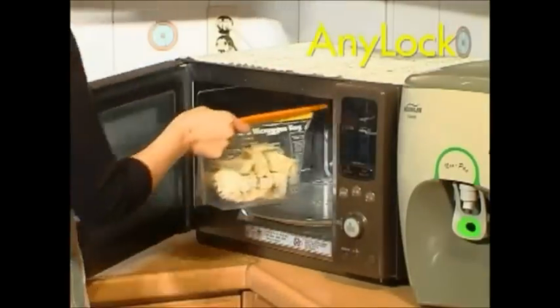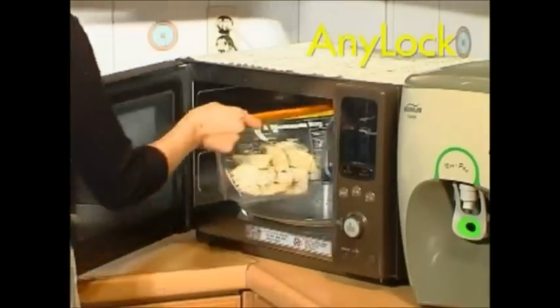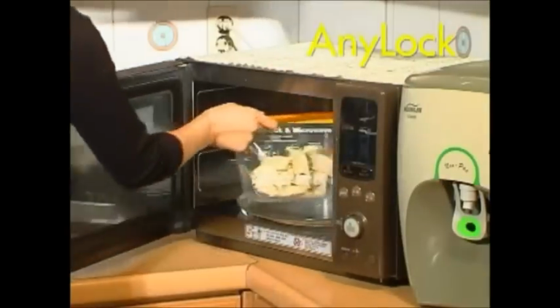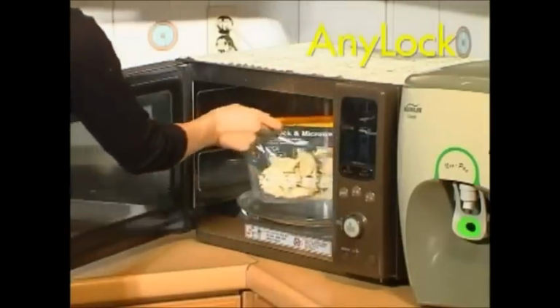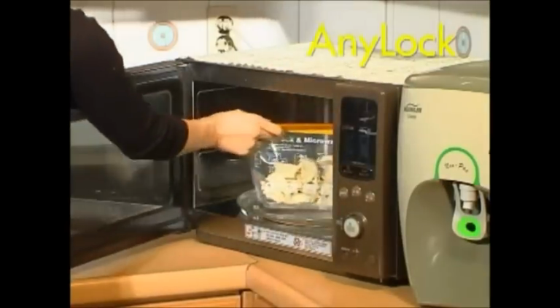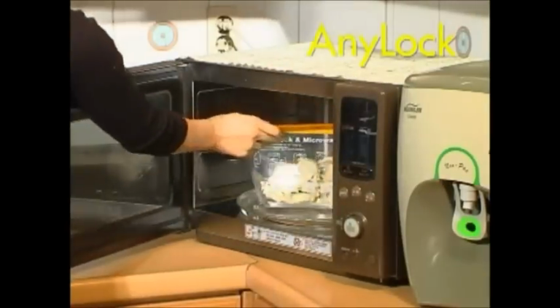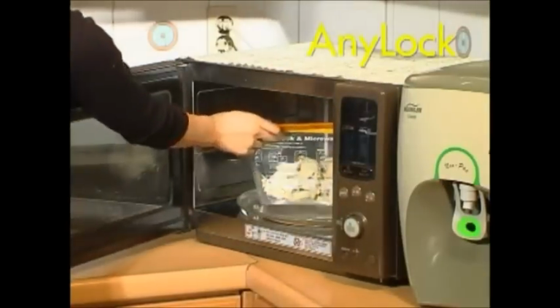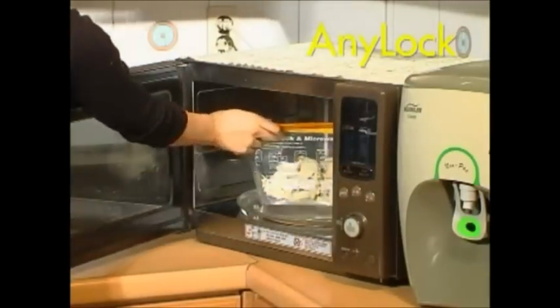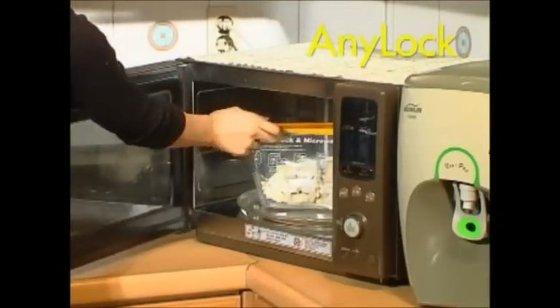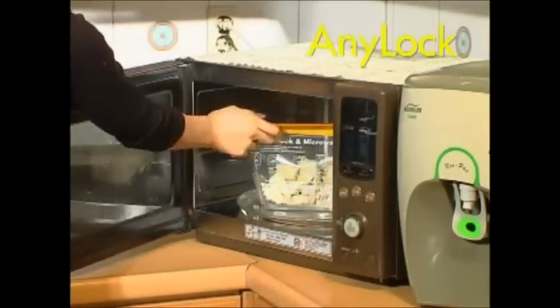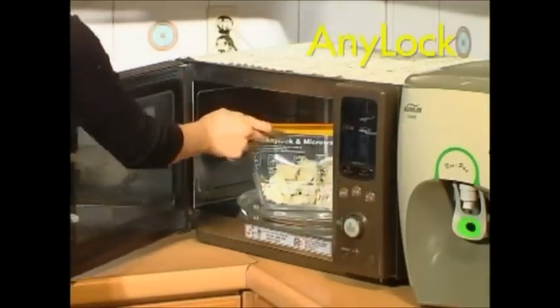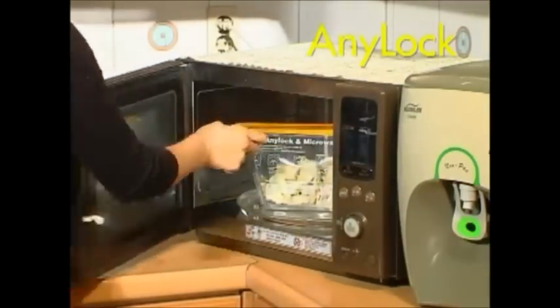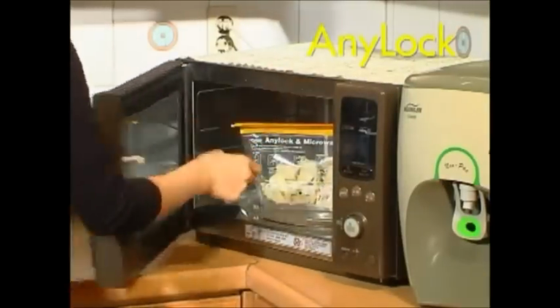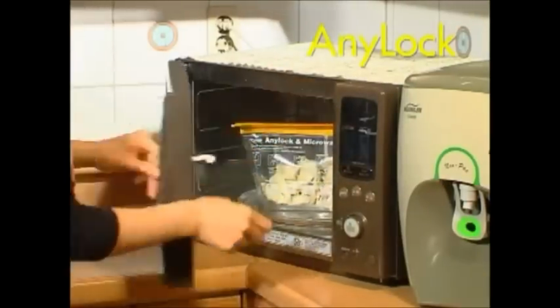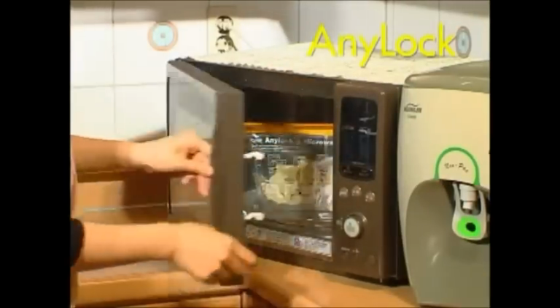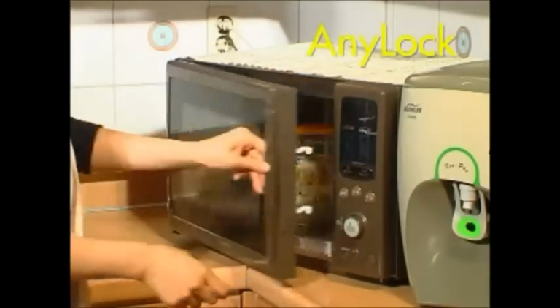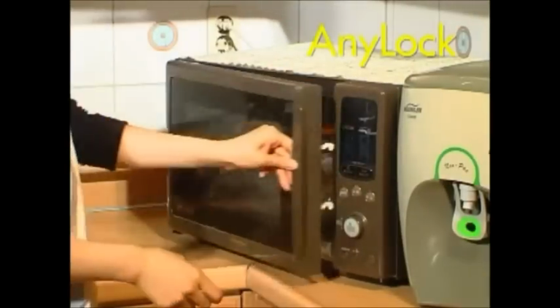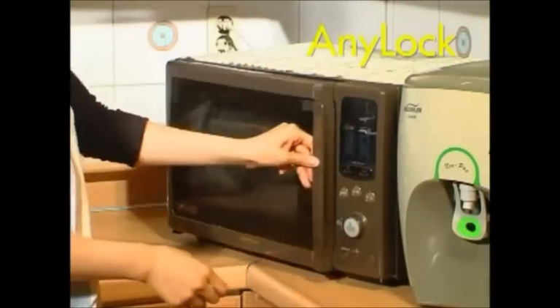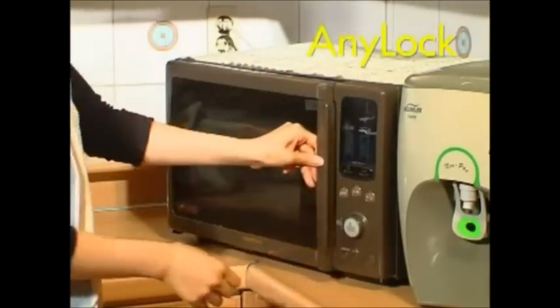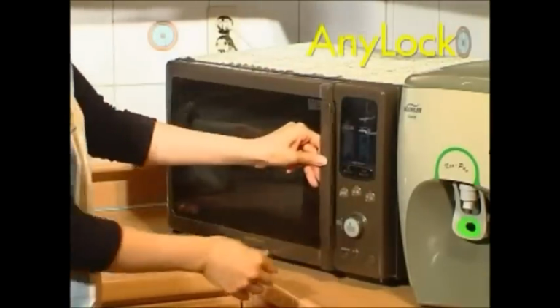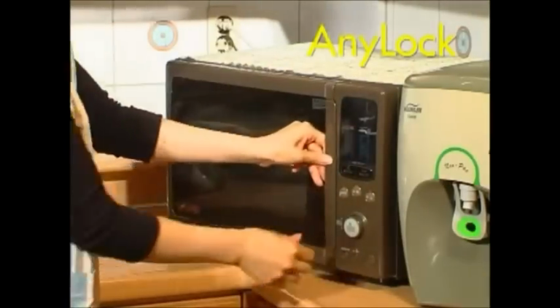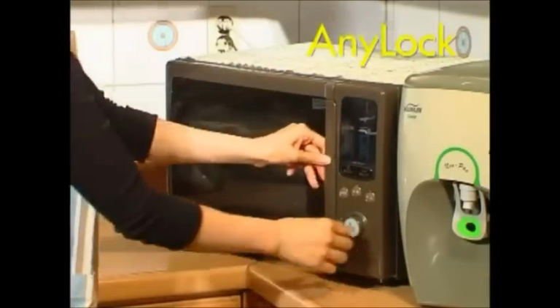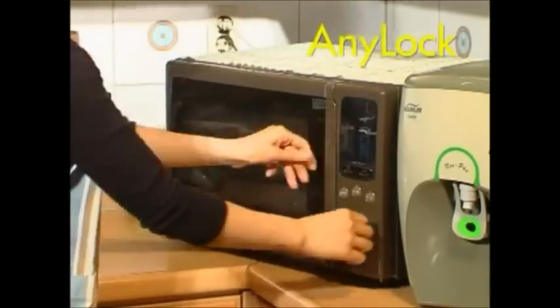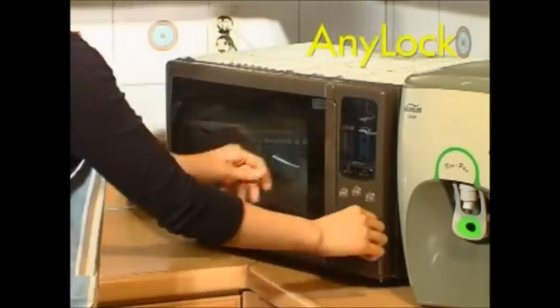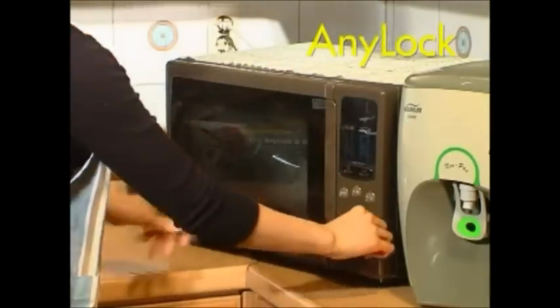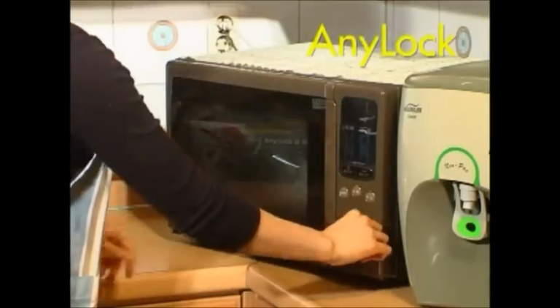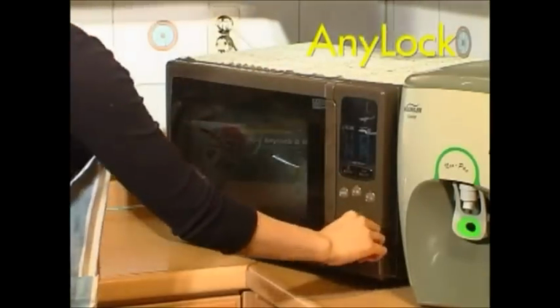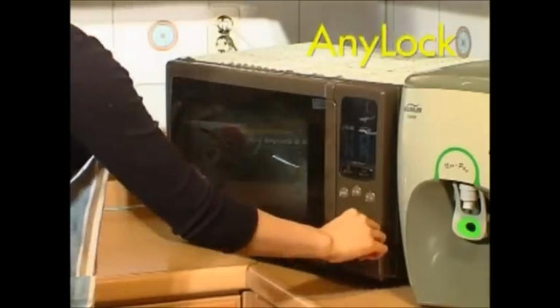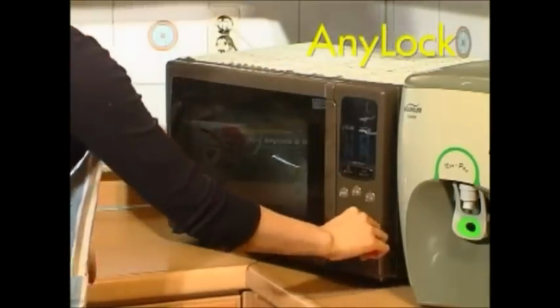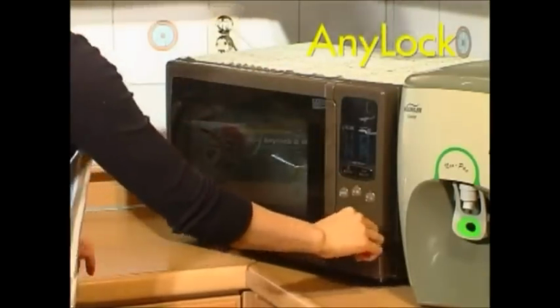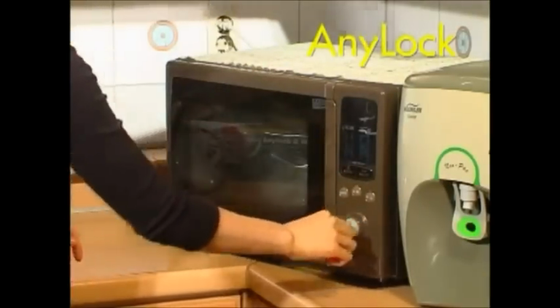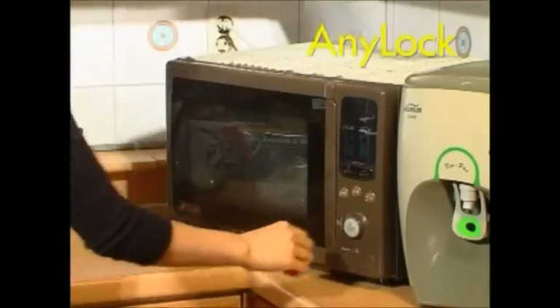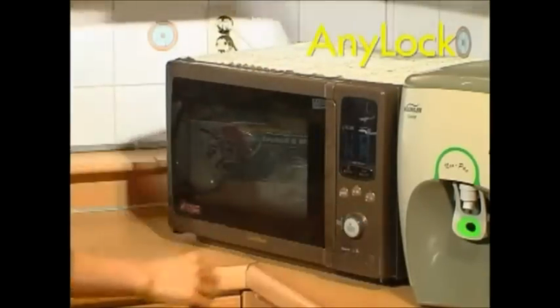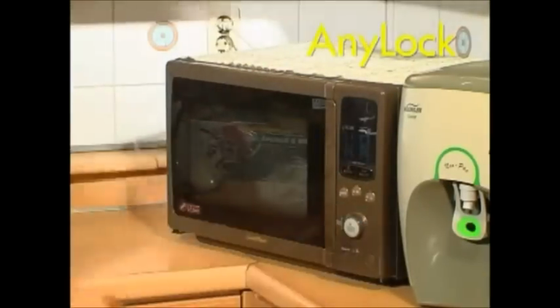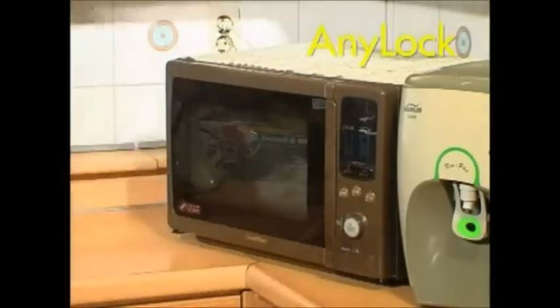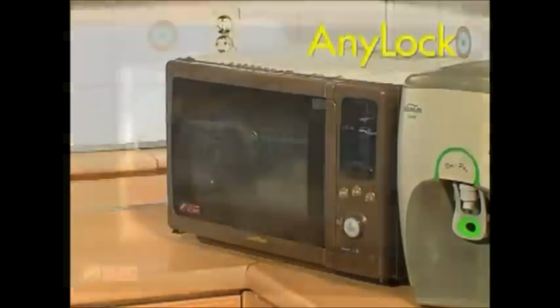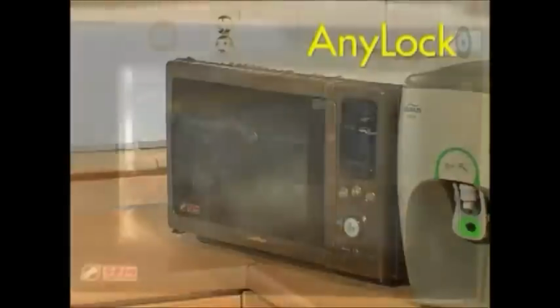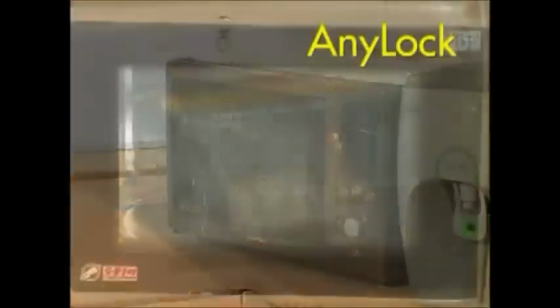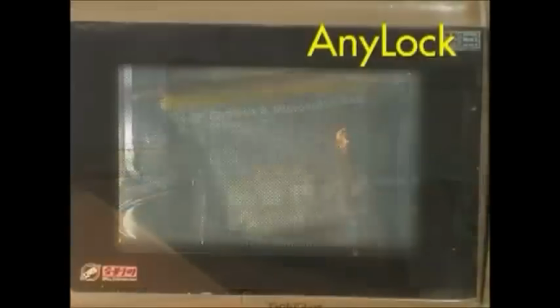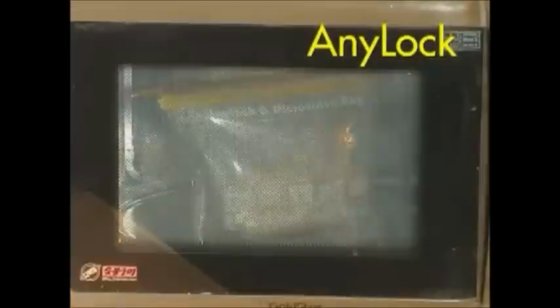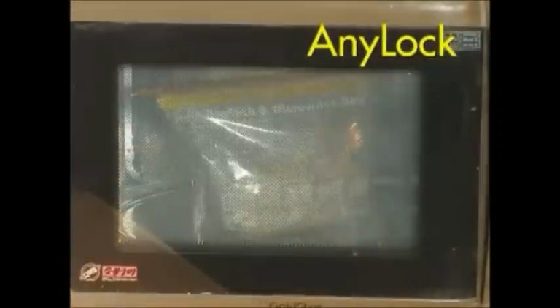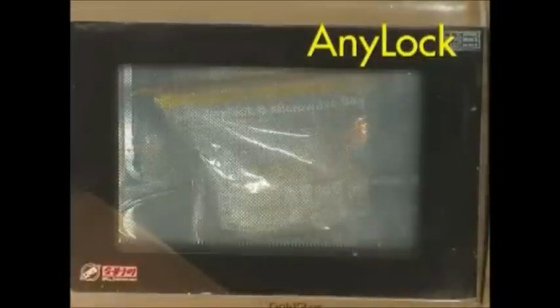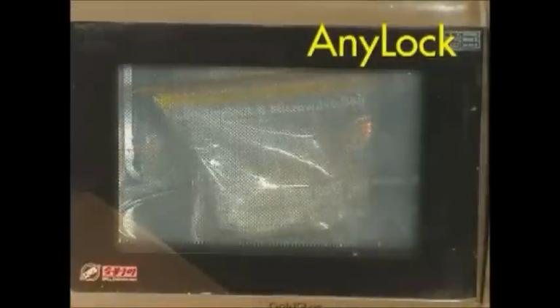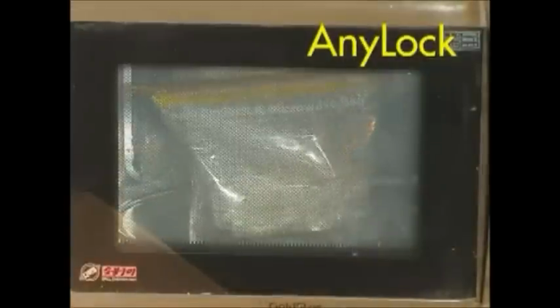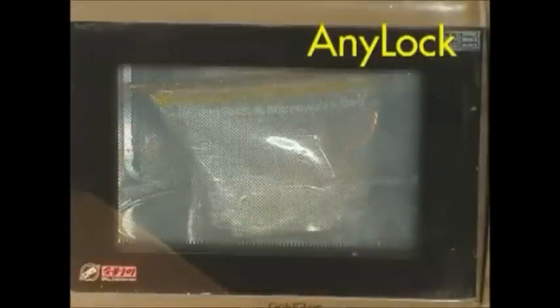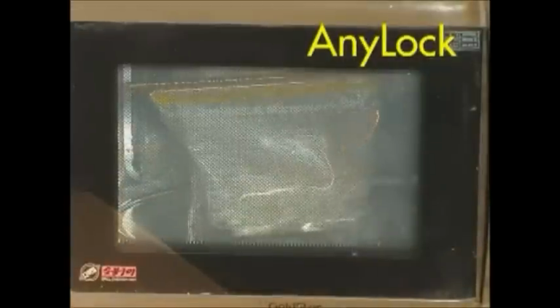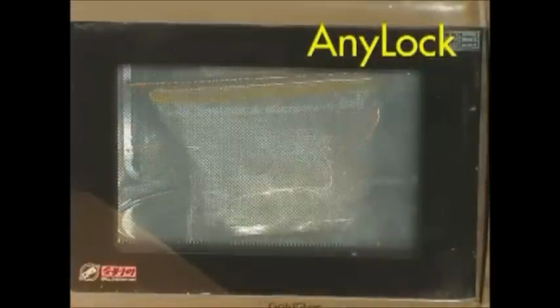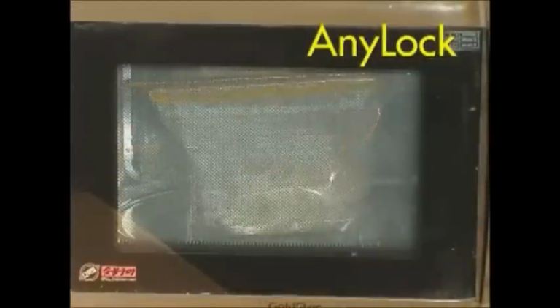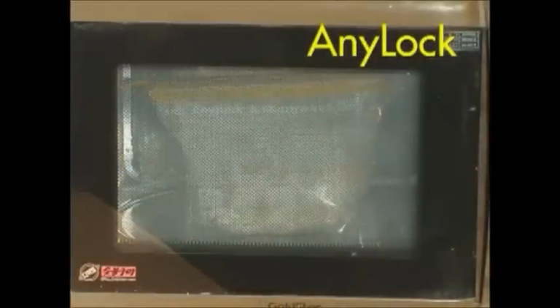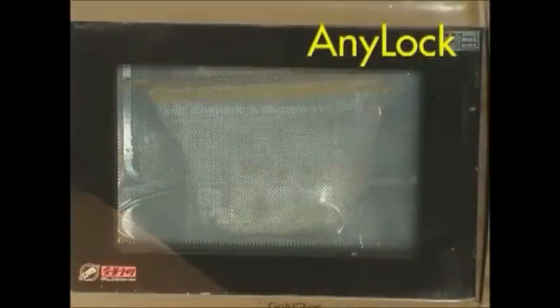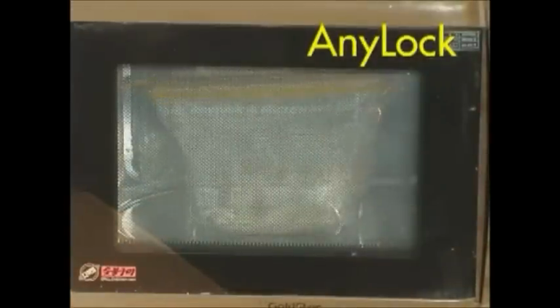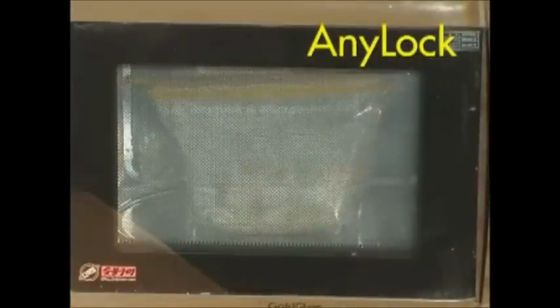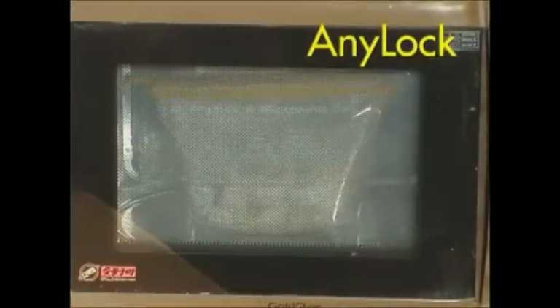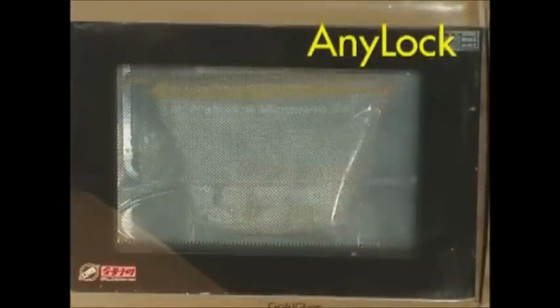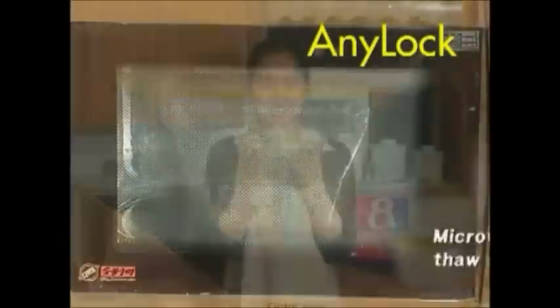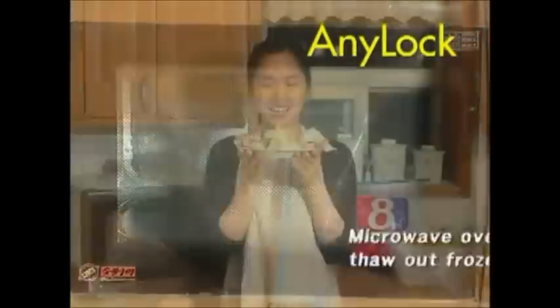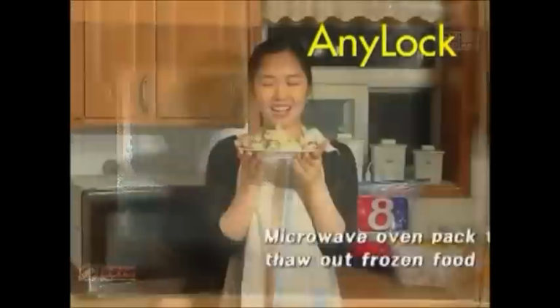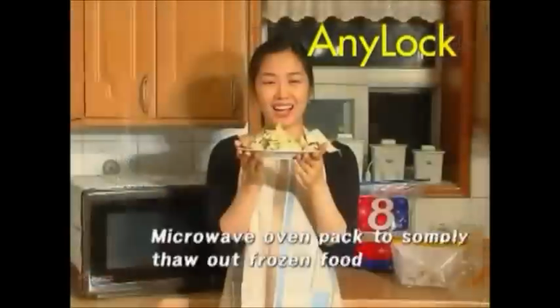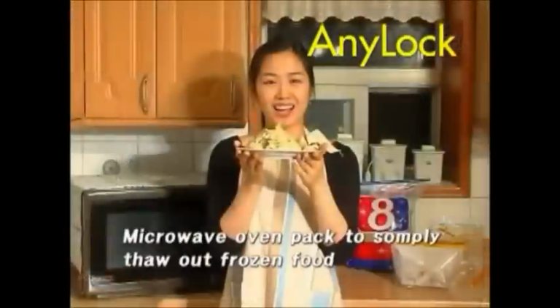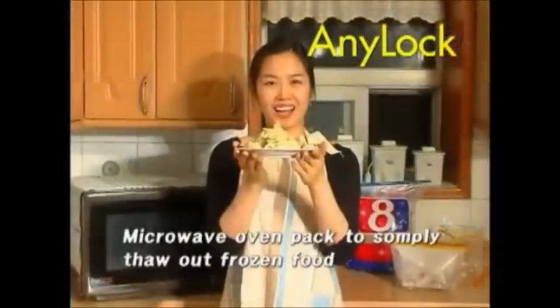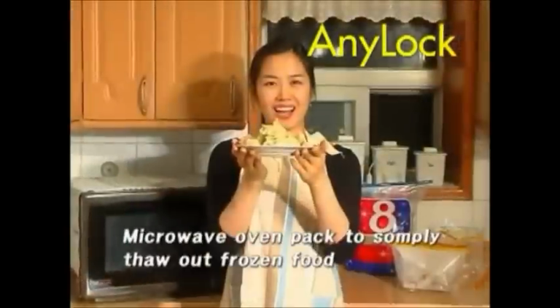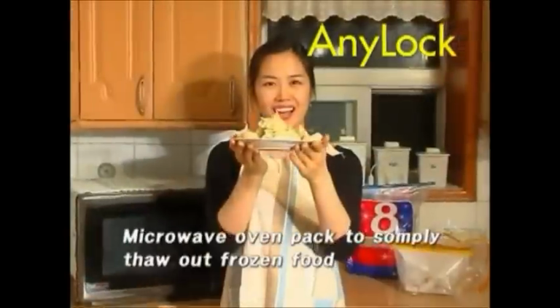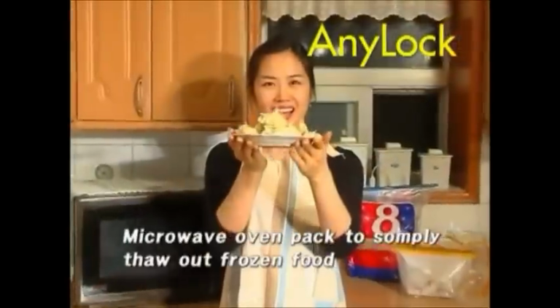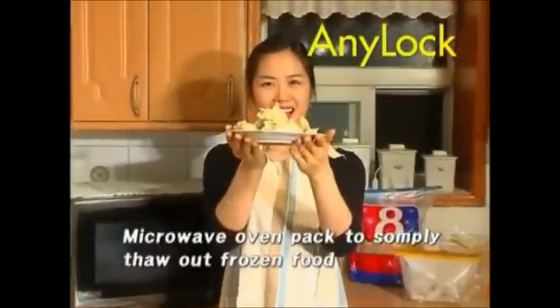If you want to heat up dumplings, use our special microwave bag. They will be ready to eat in a minute.